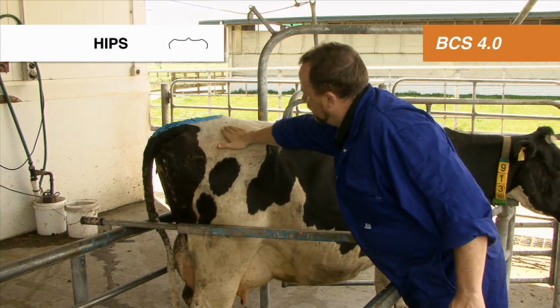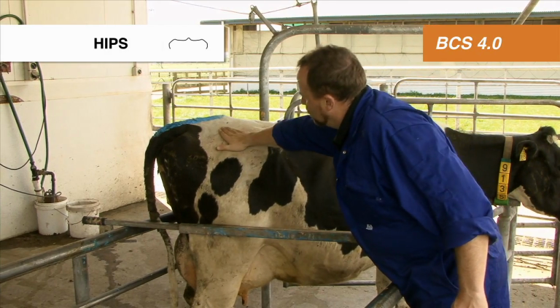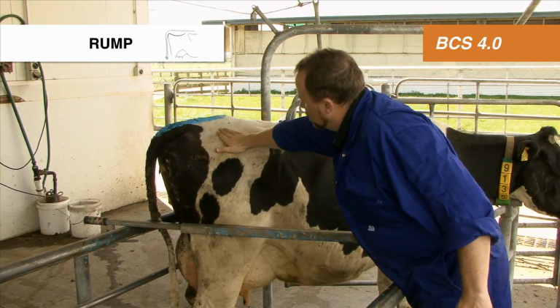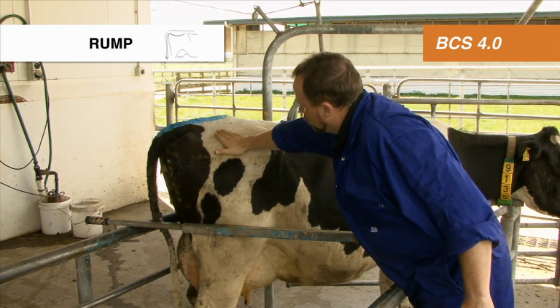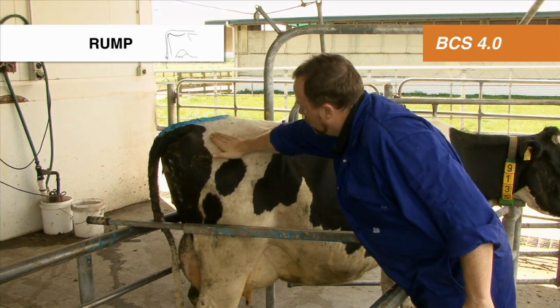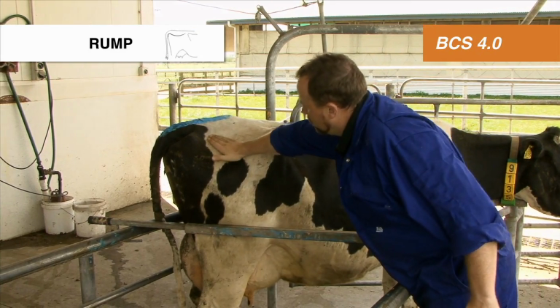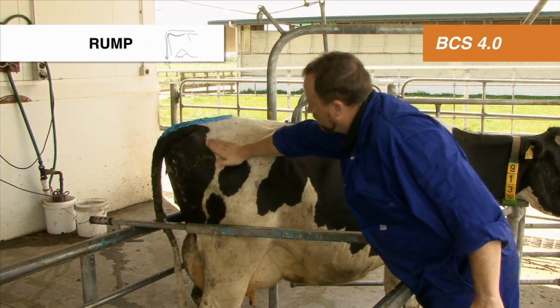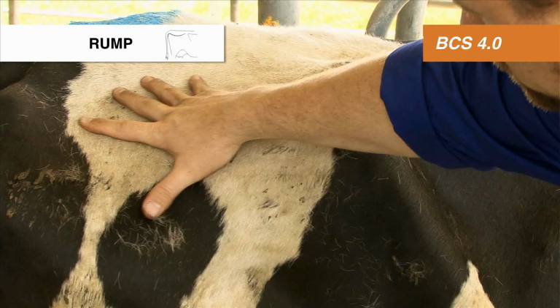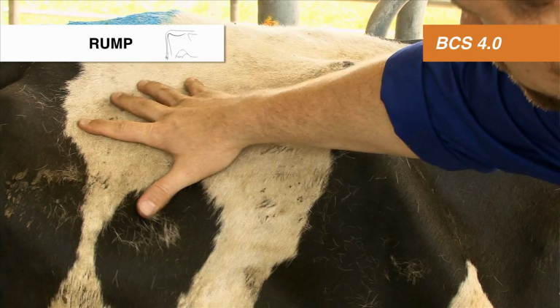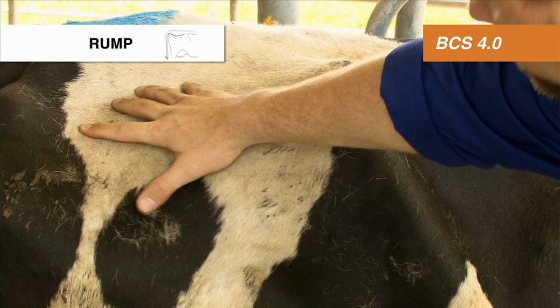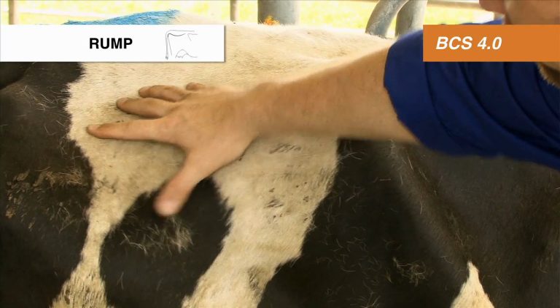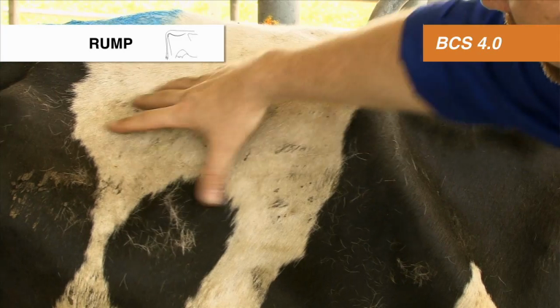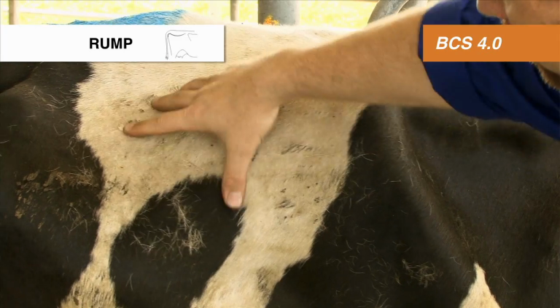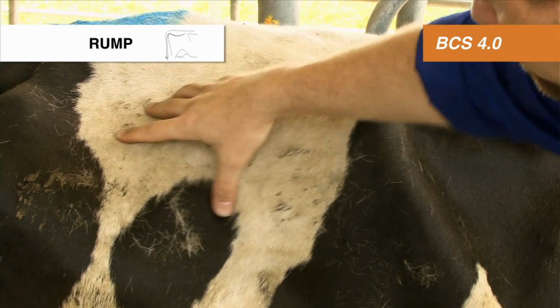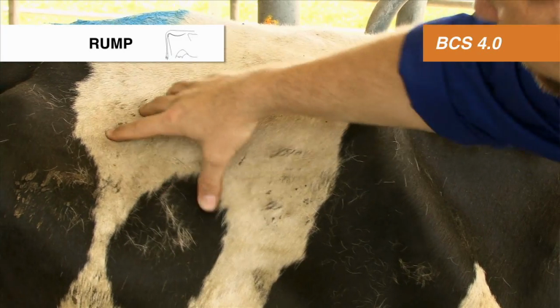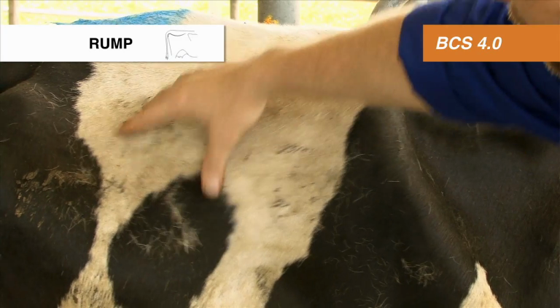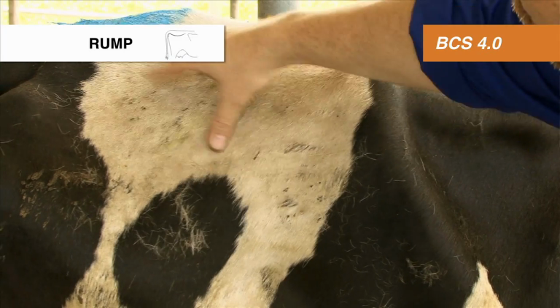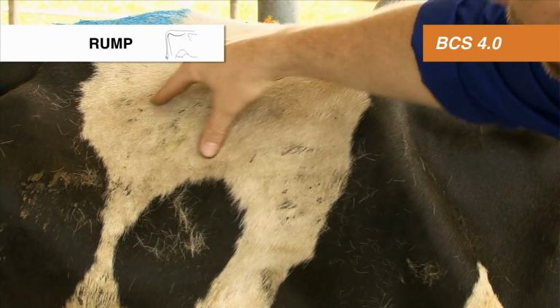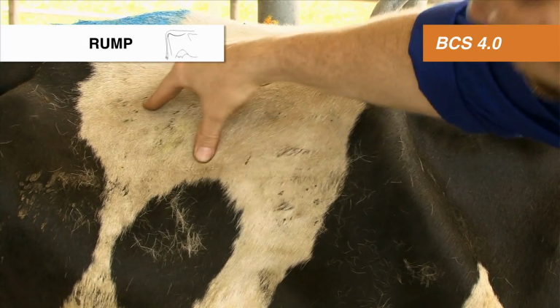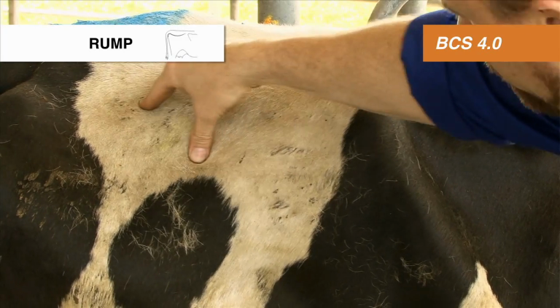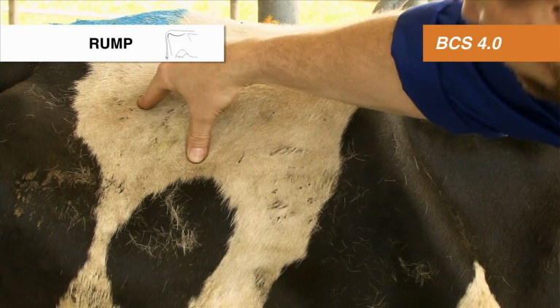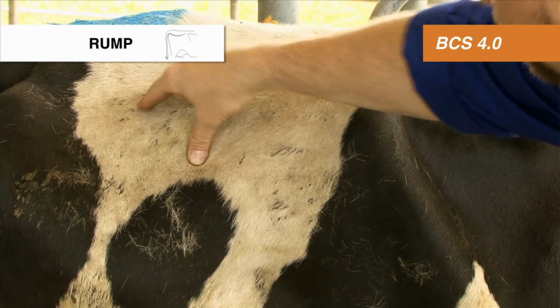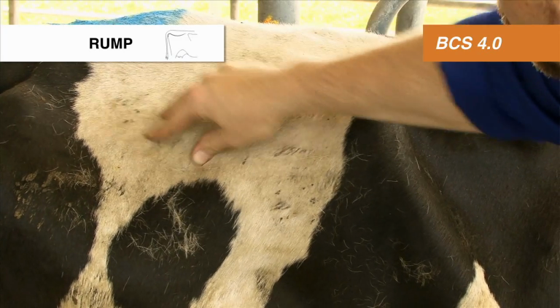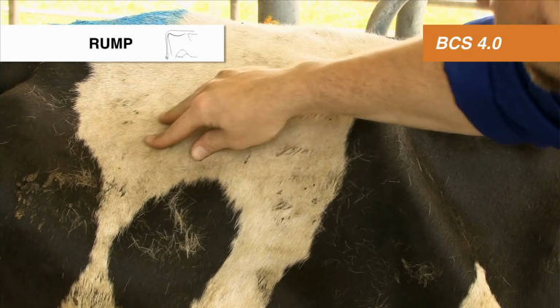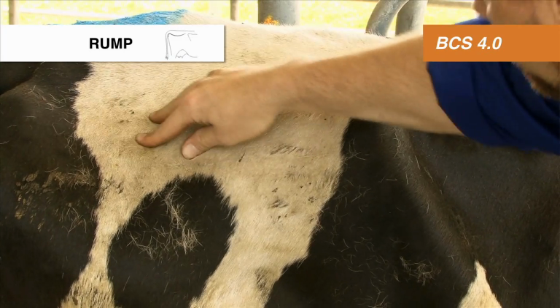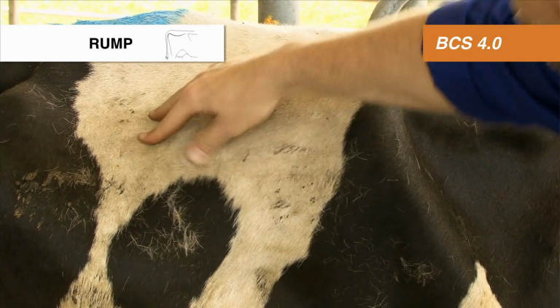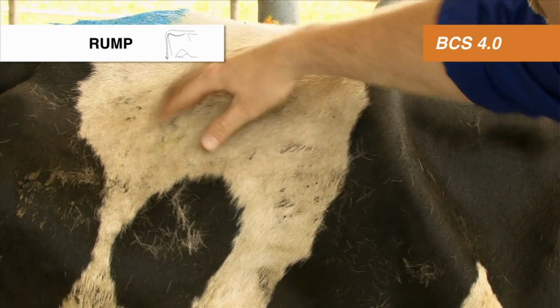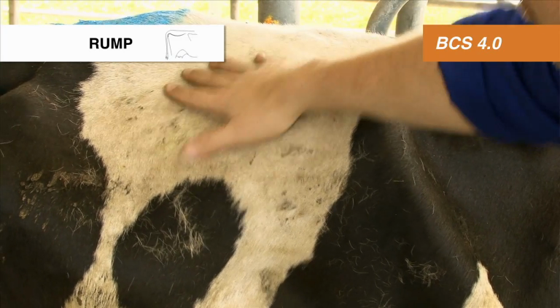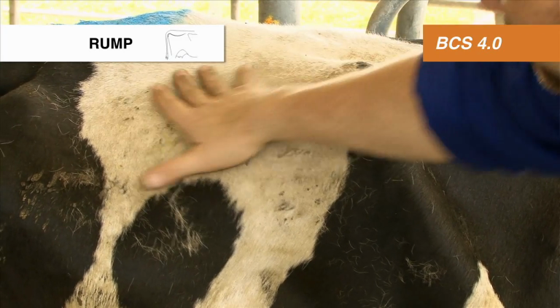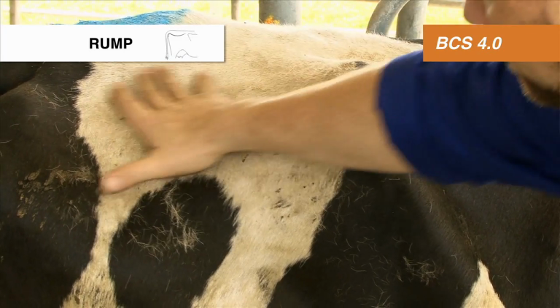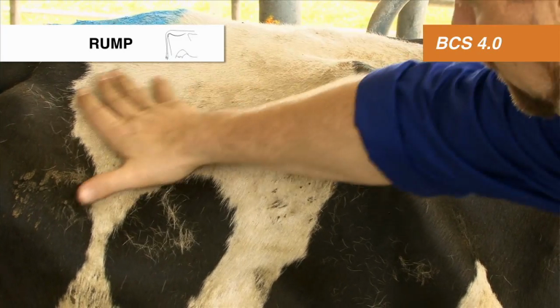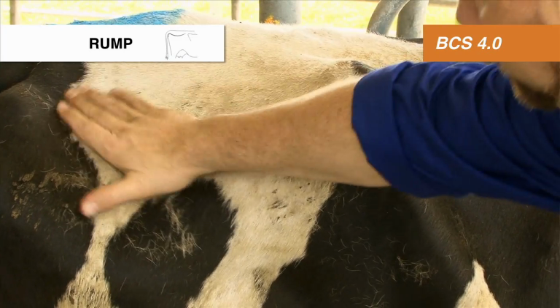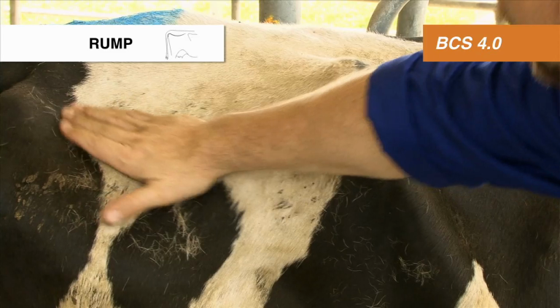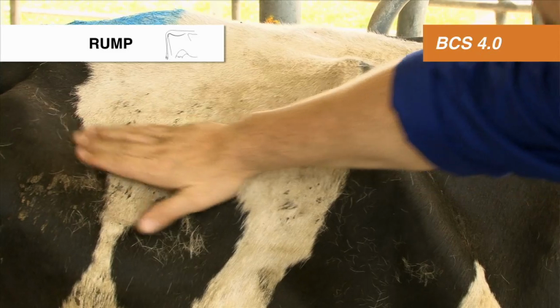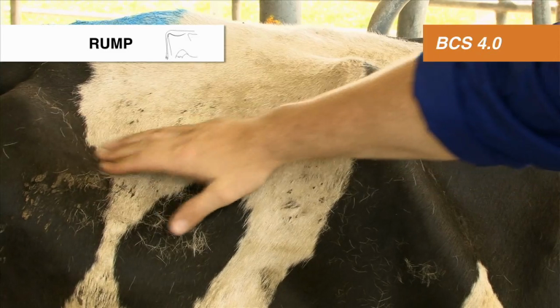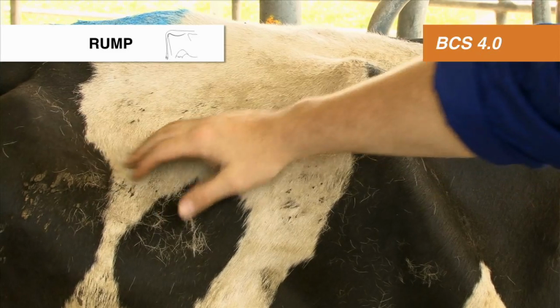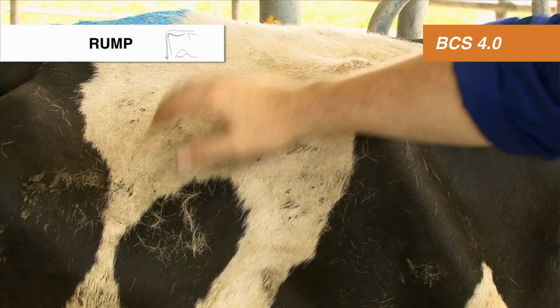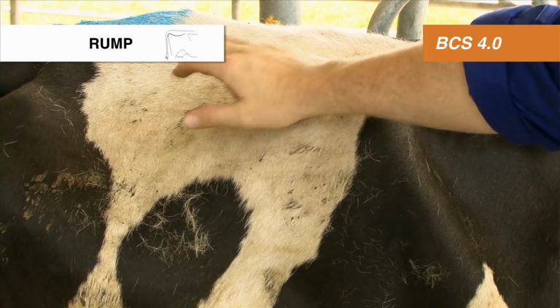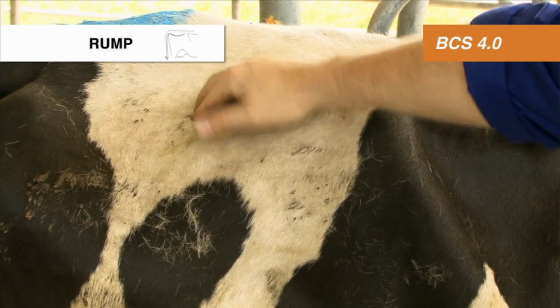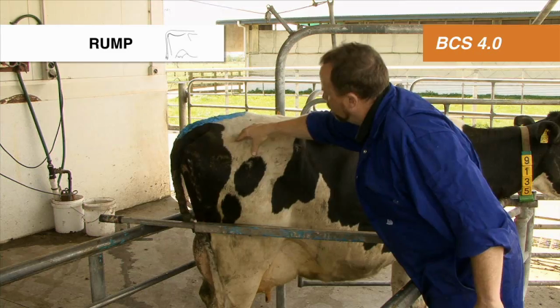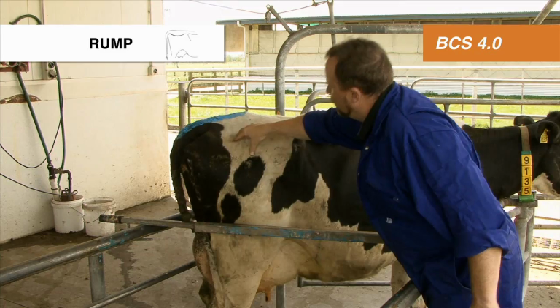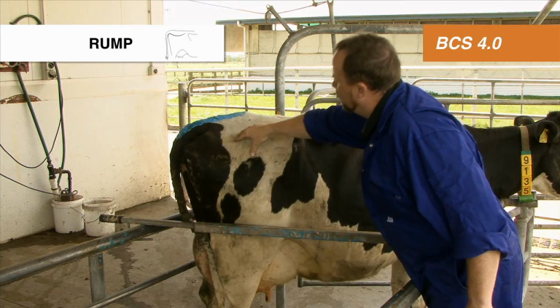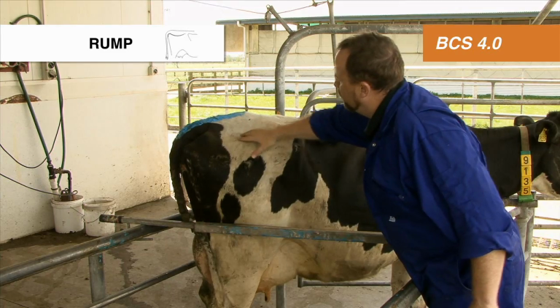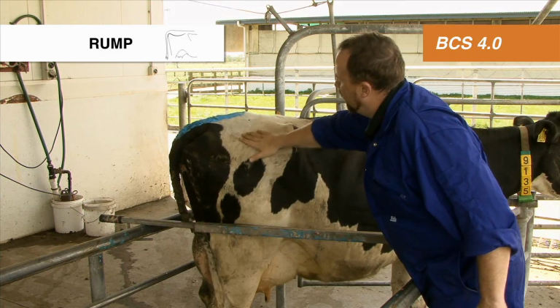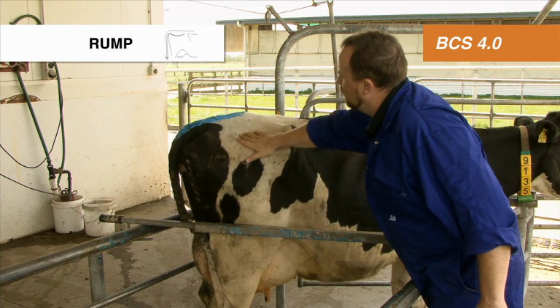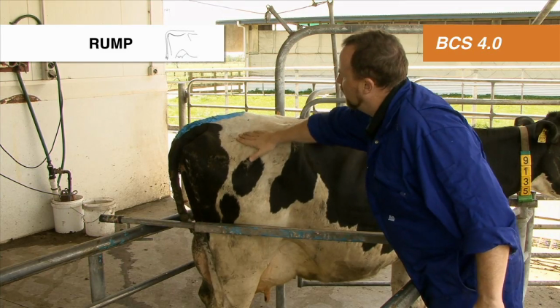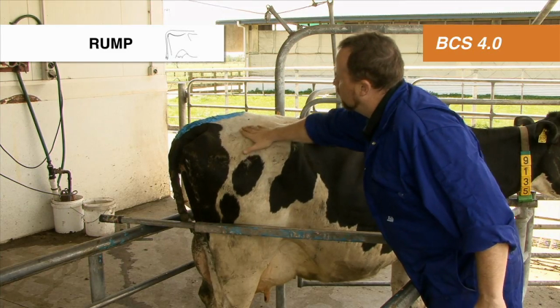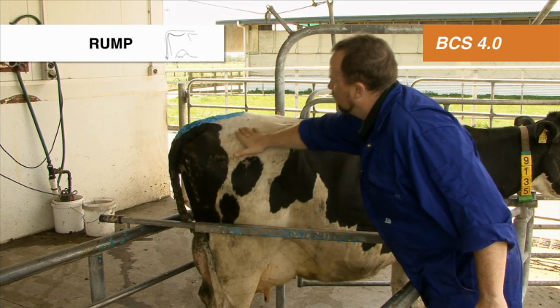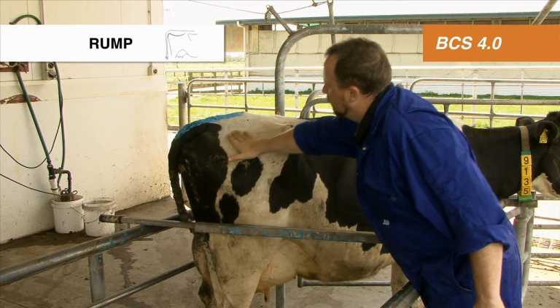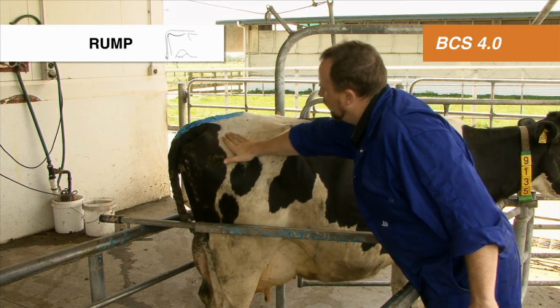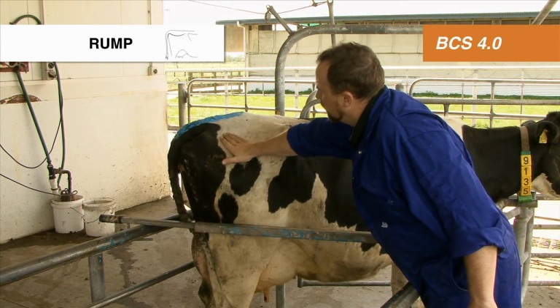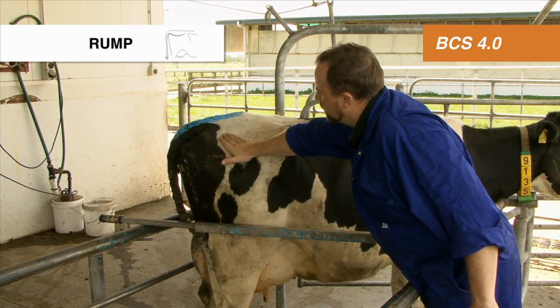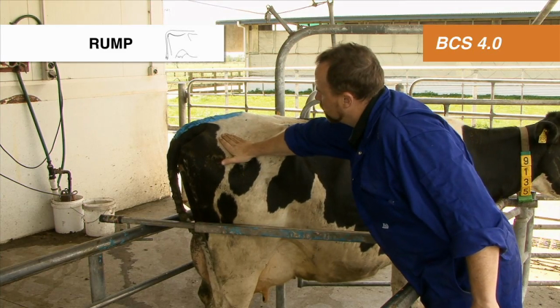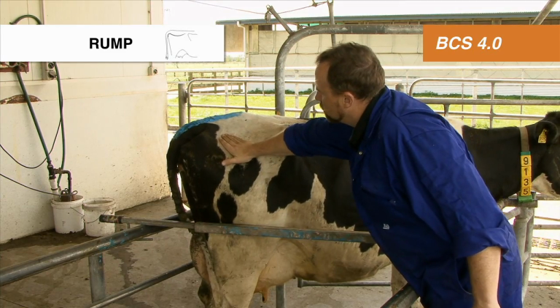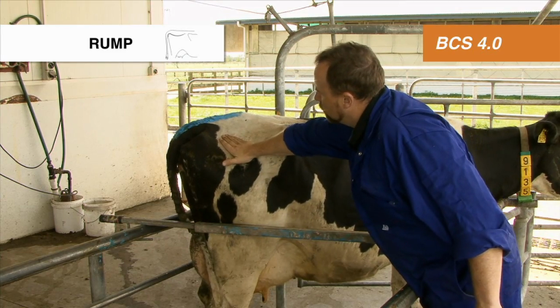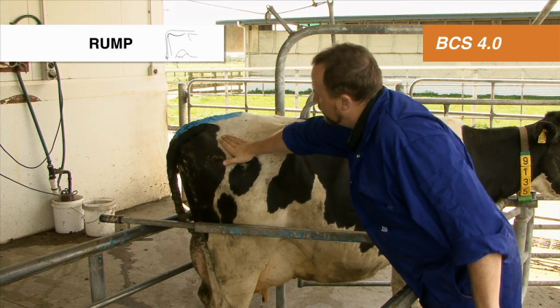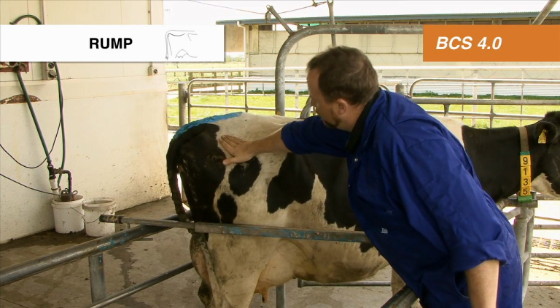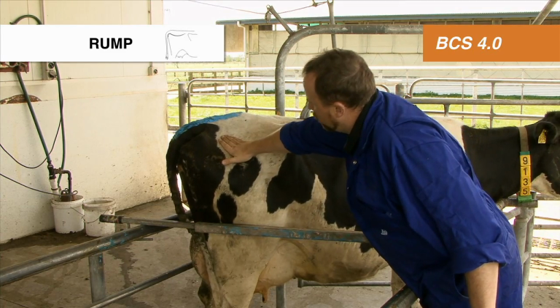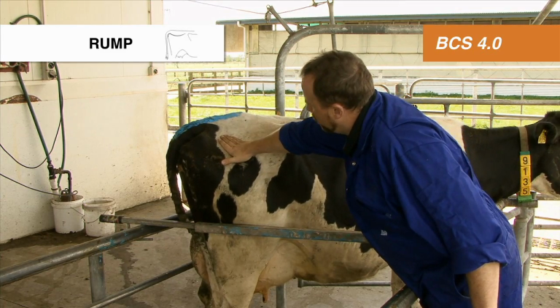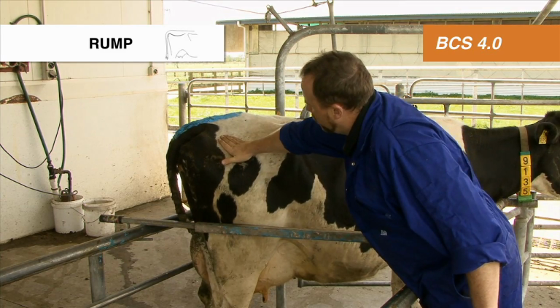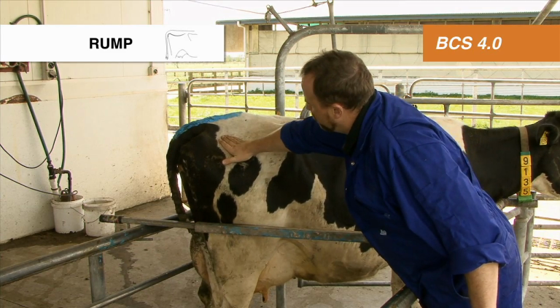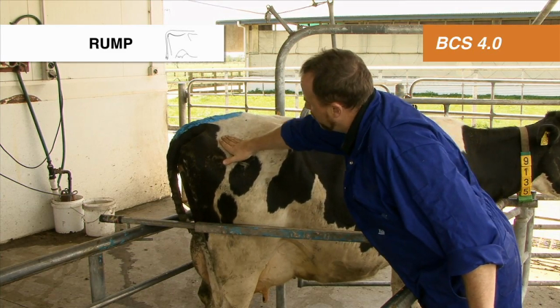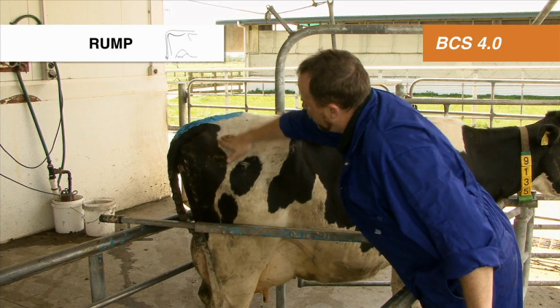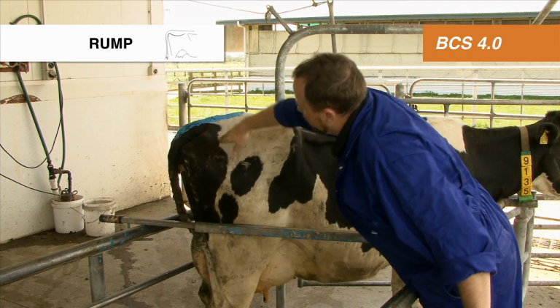The rump is well covered. It's dropping away to the side, but there's a good bit of fat on that. So it's a body condition score of 4.5.